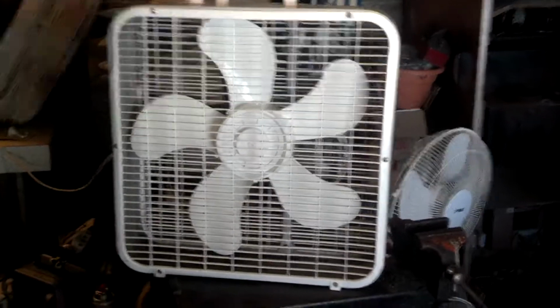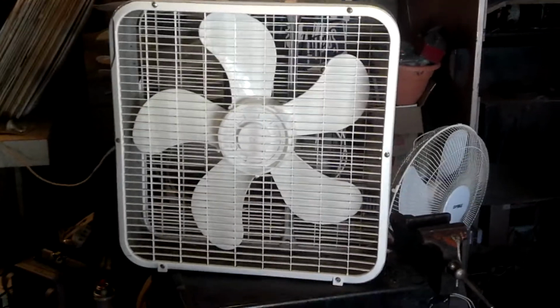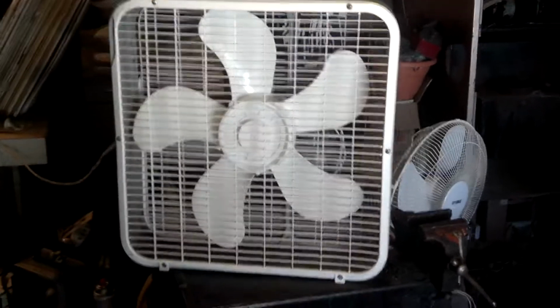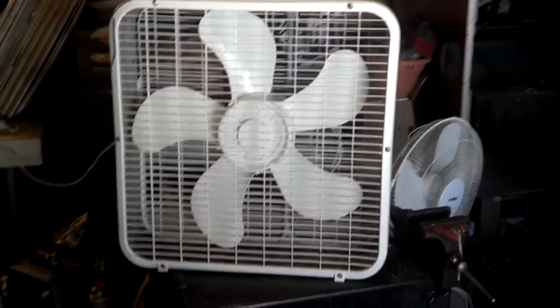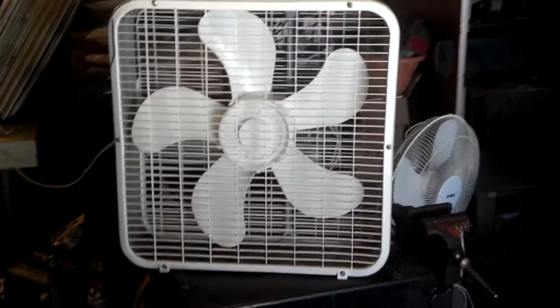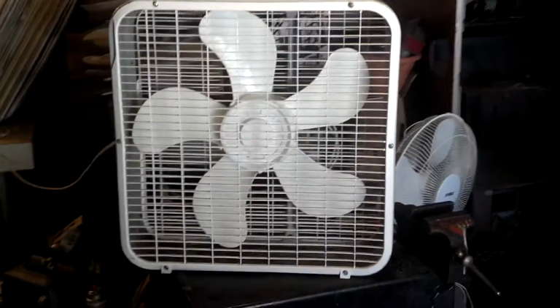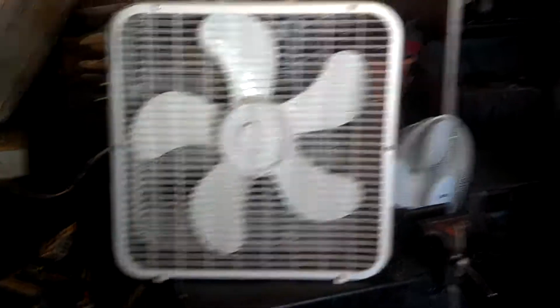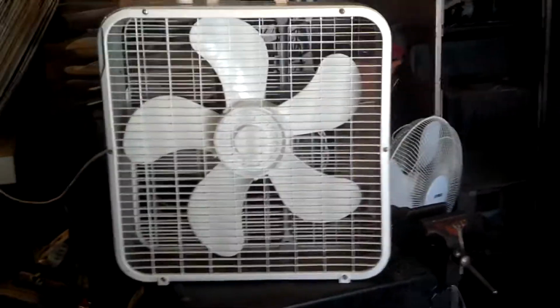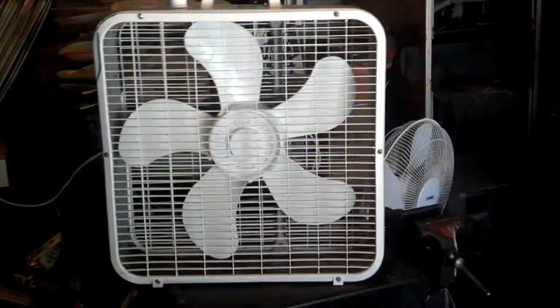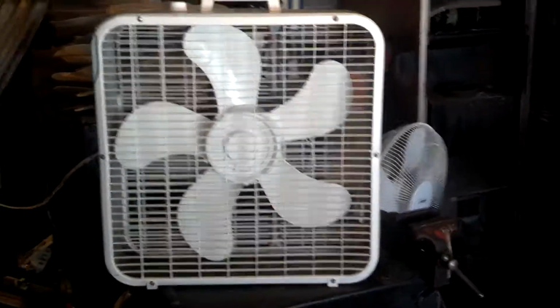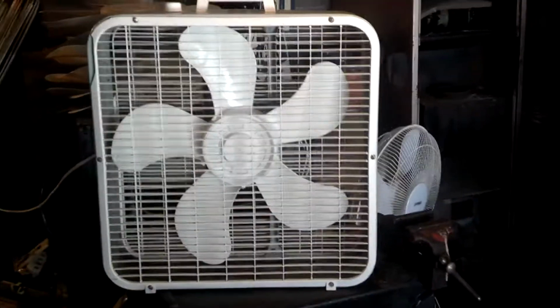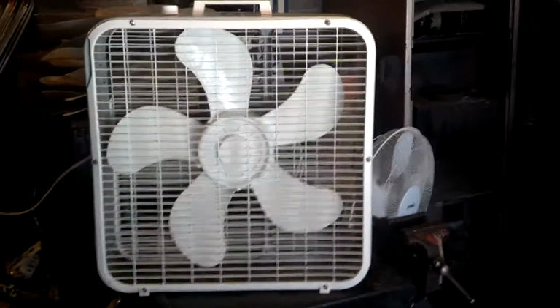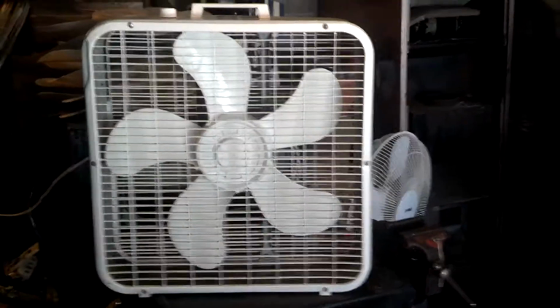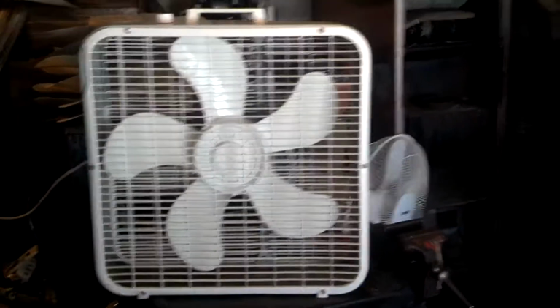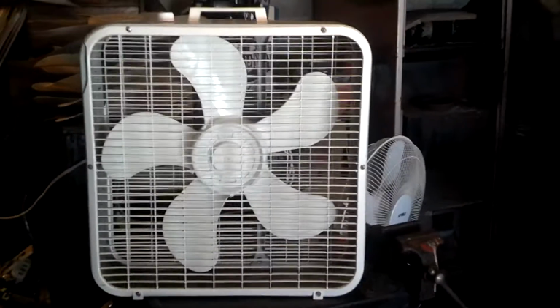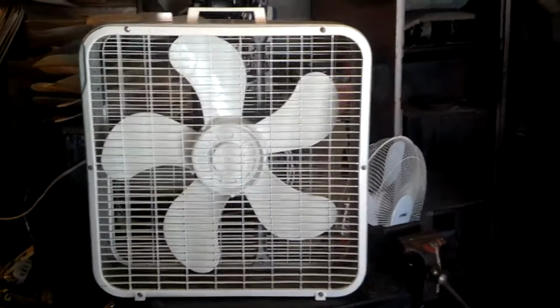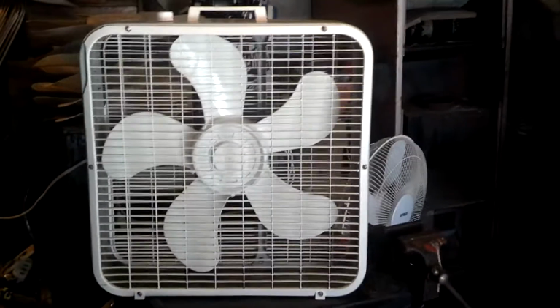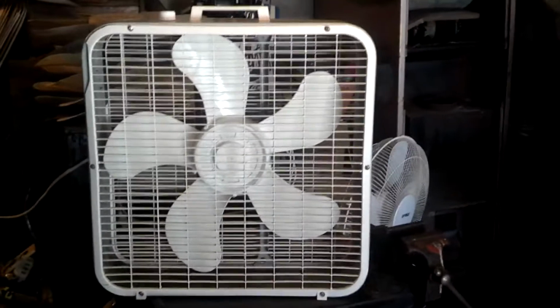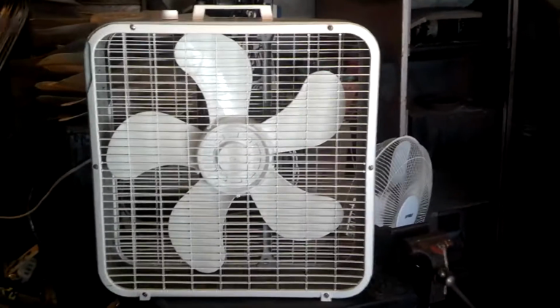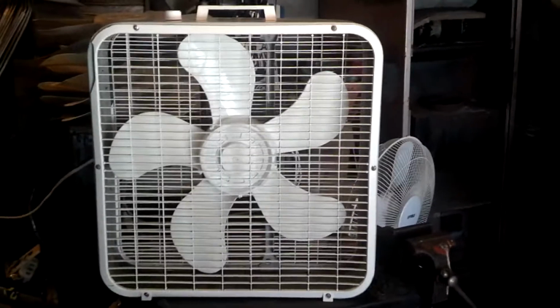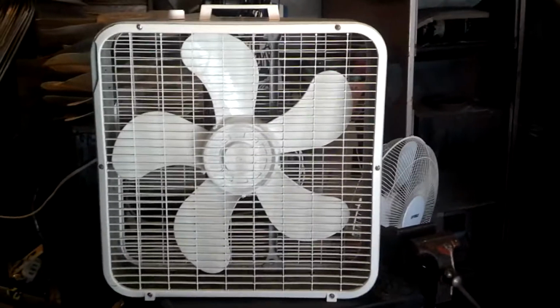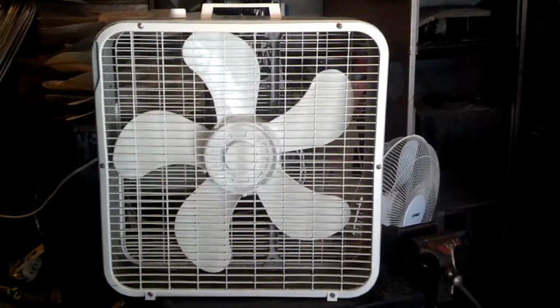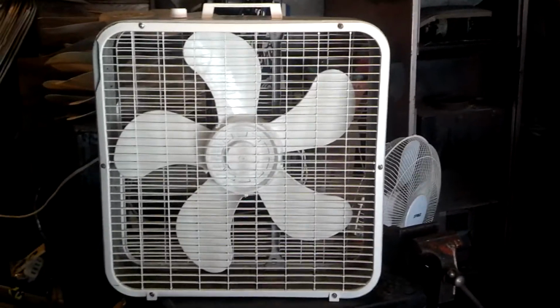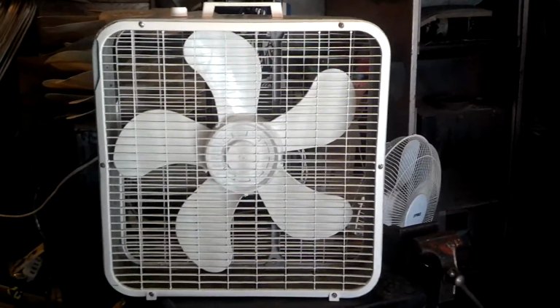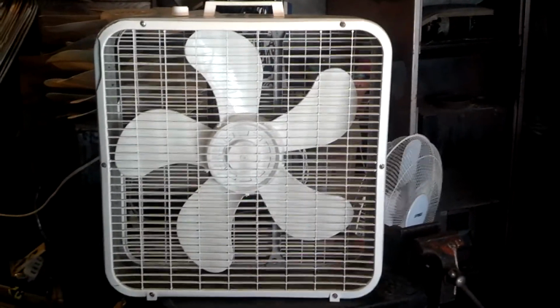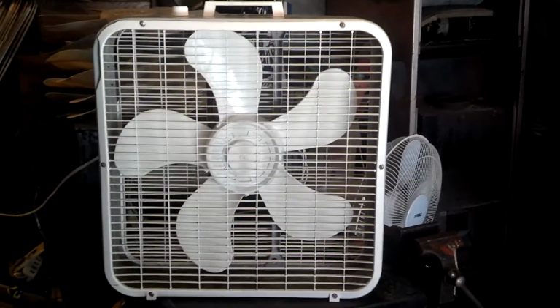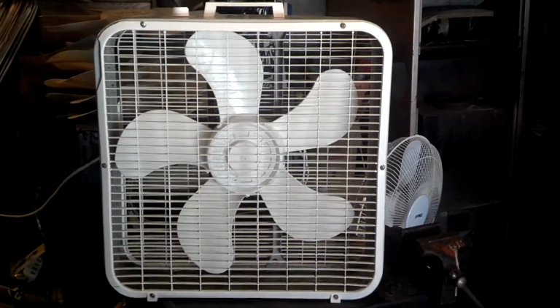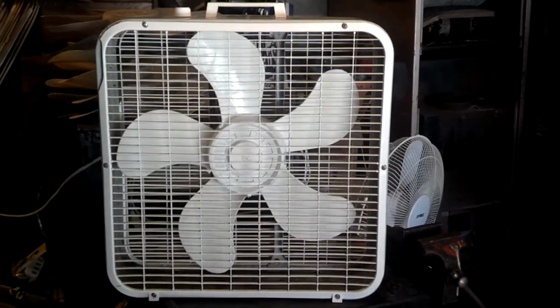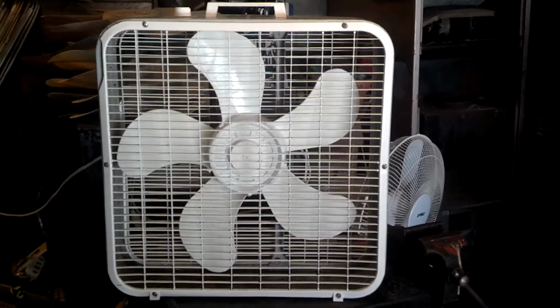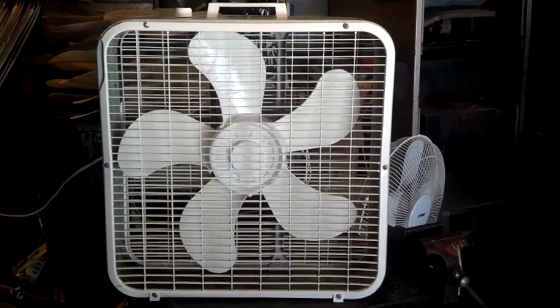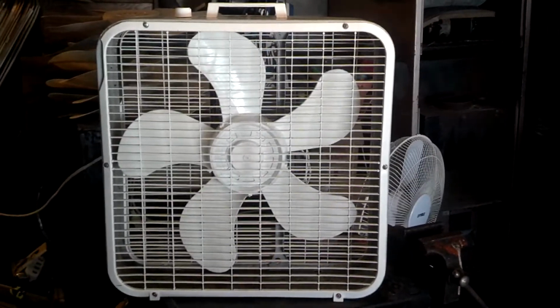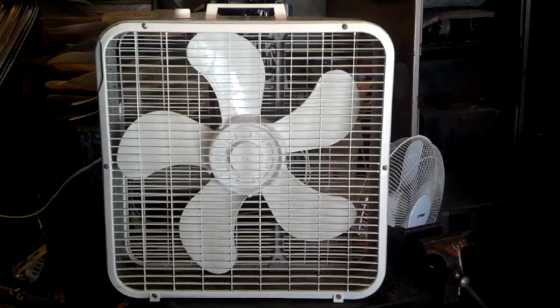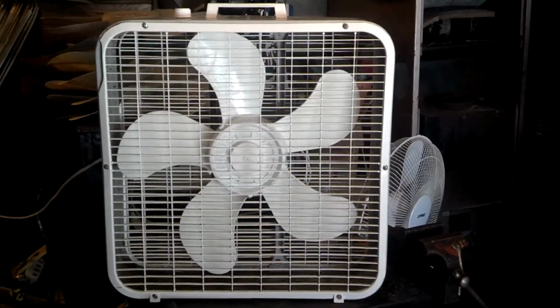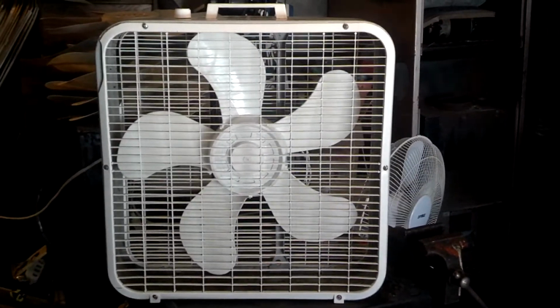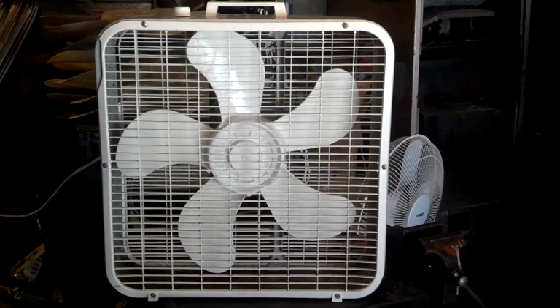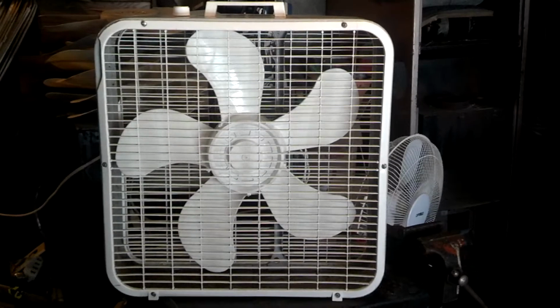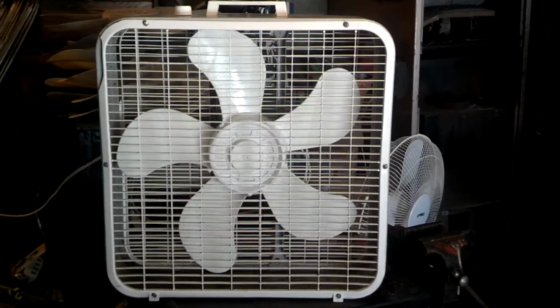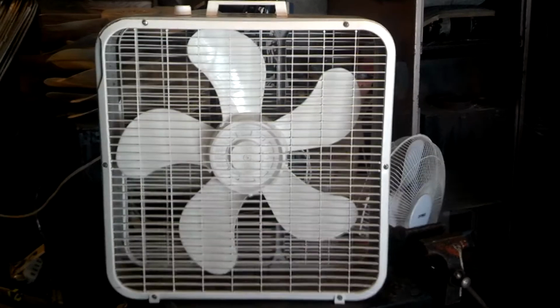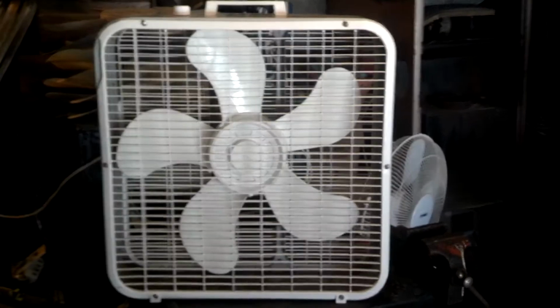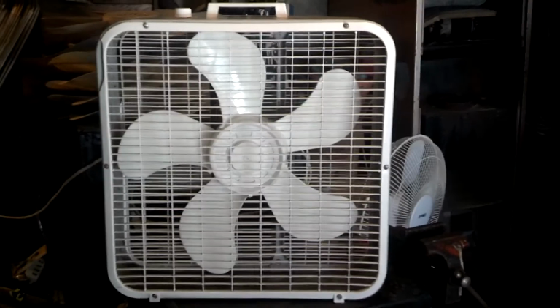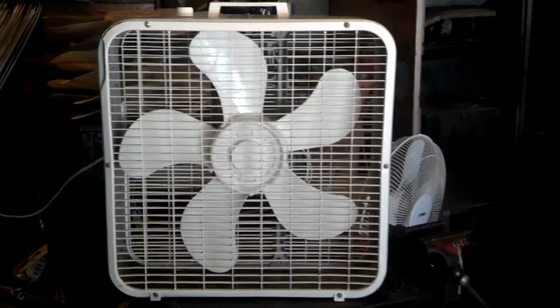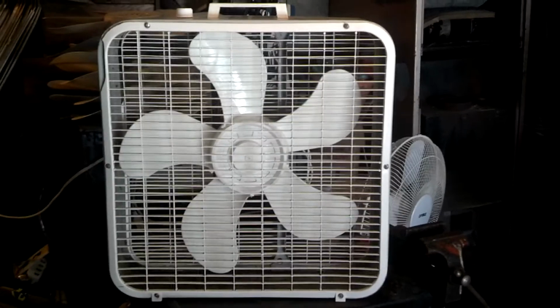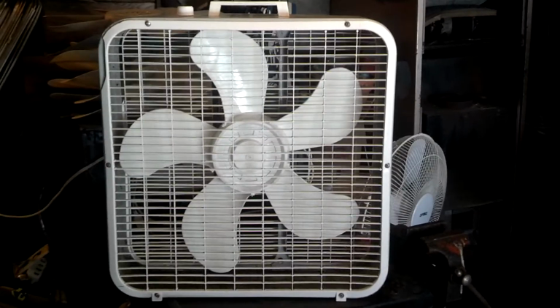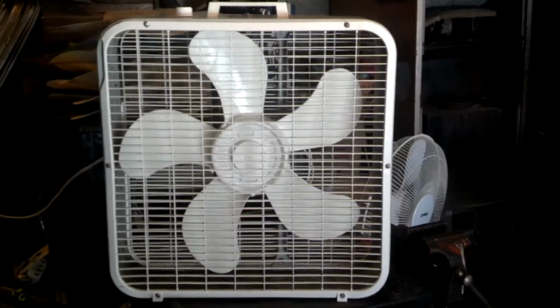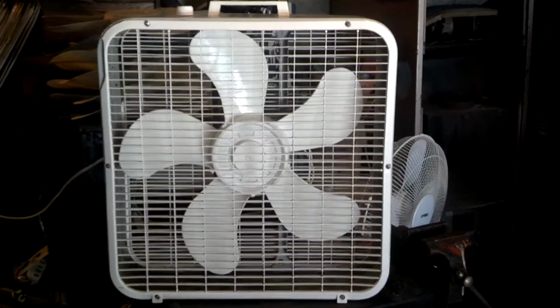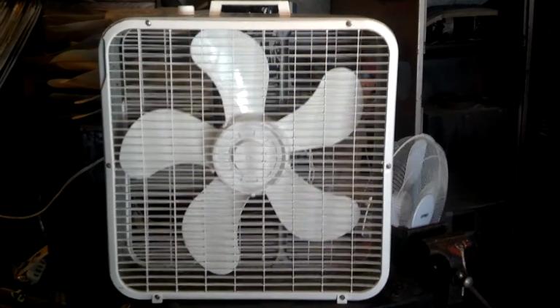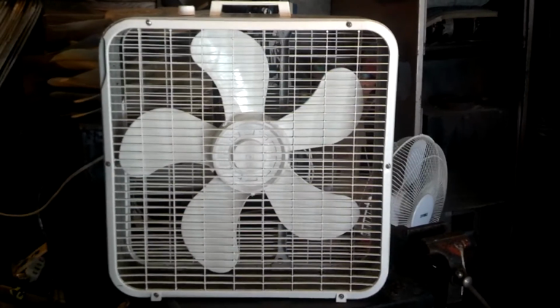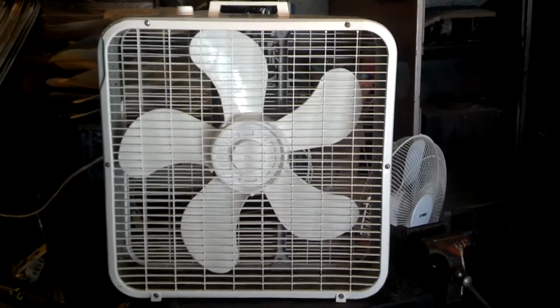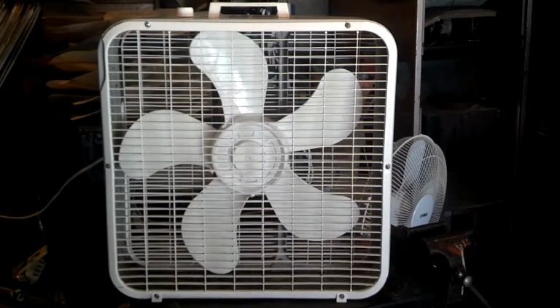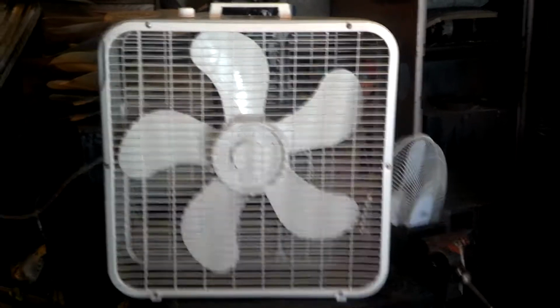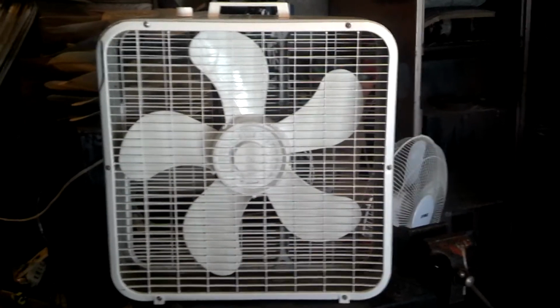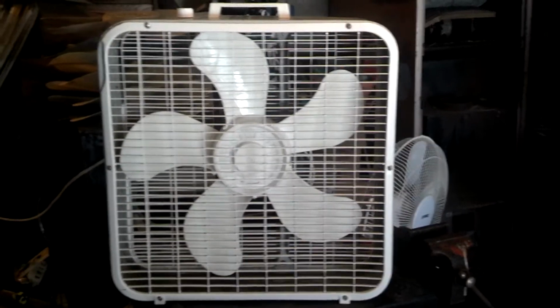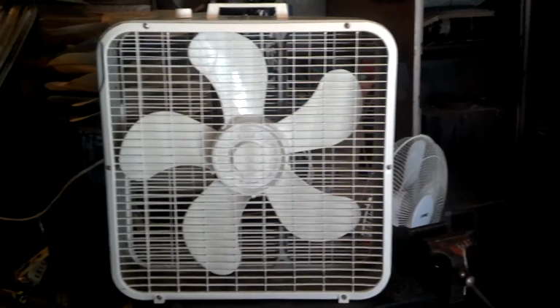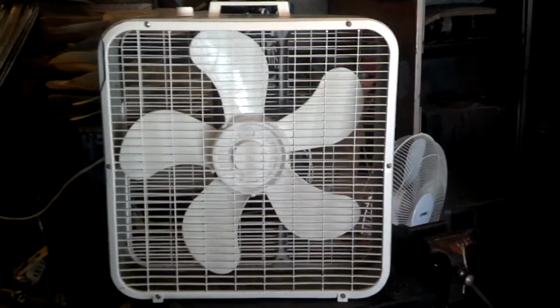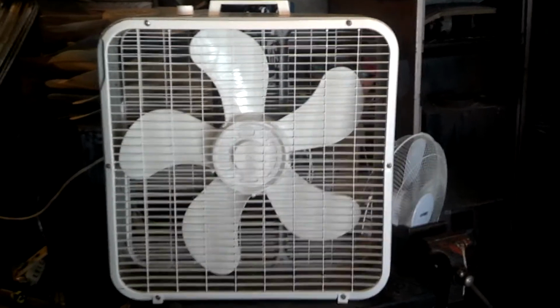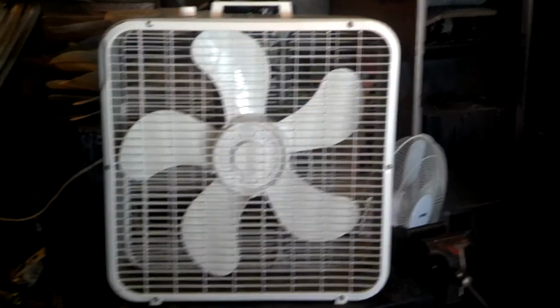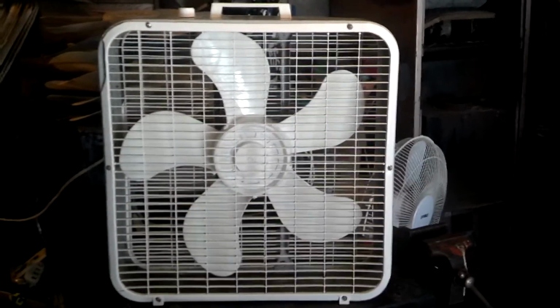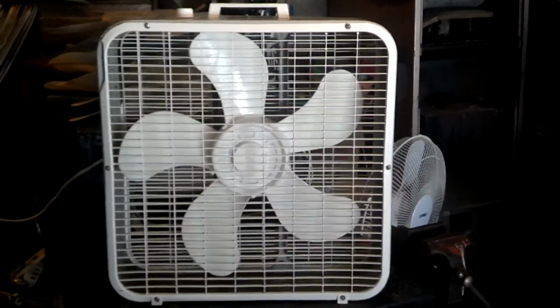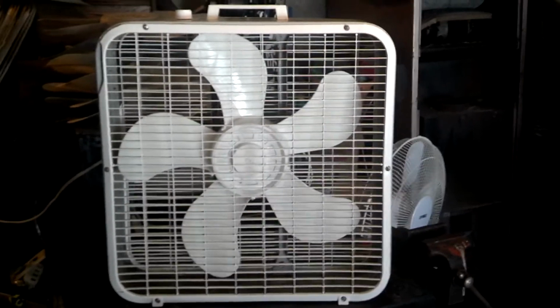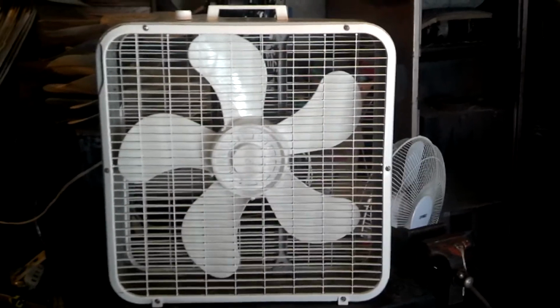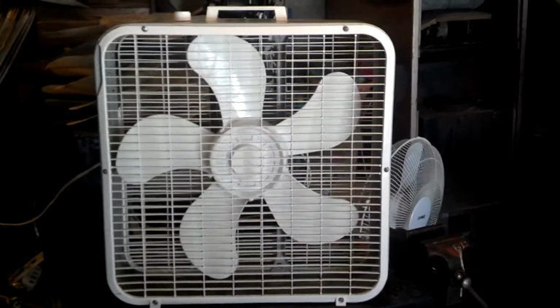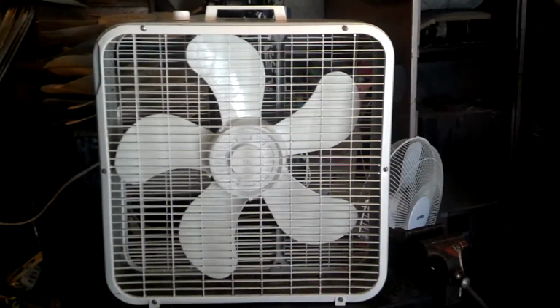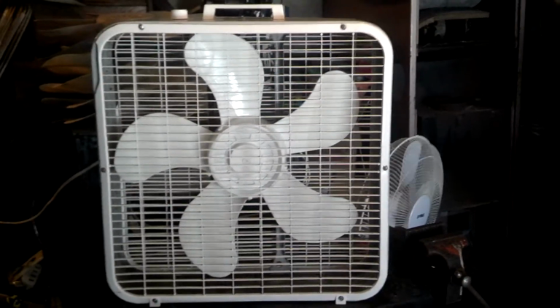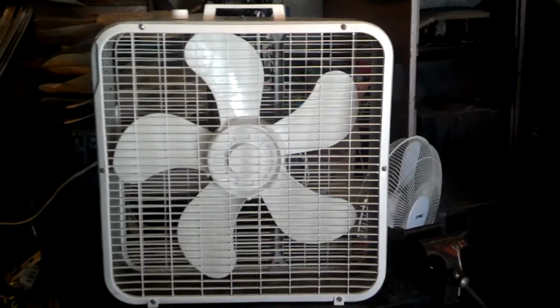Anyway, there's a '95 Lakewood Model 223. Thanks for watching.